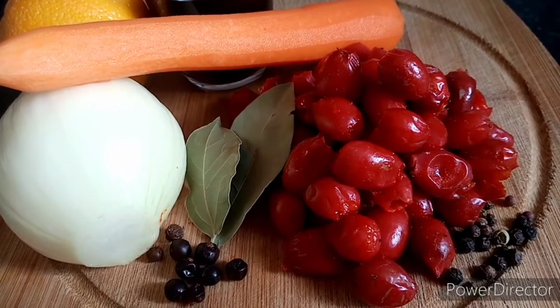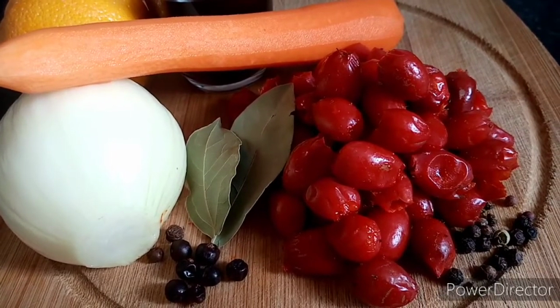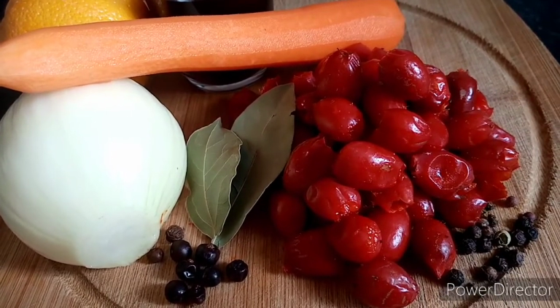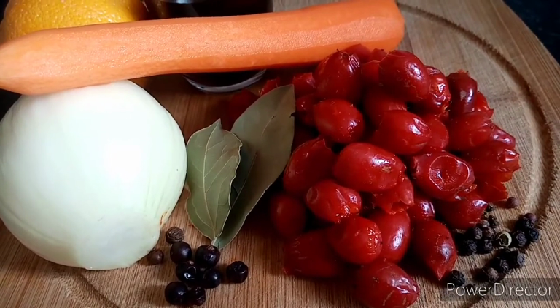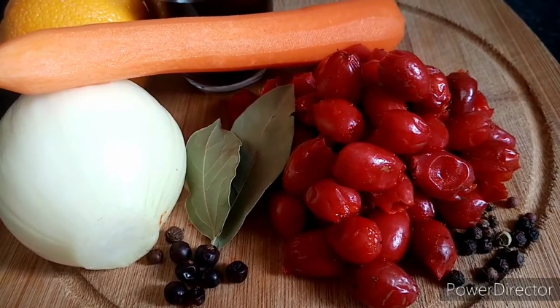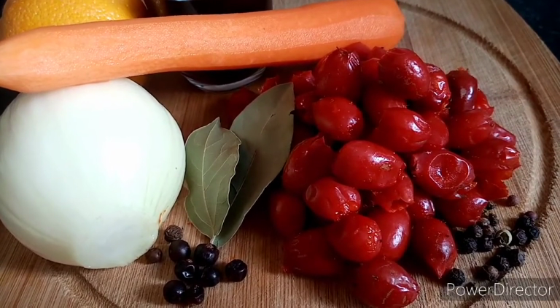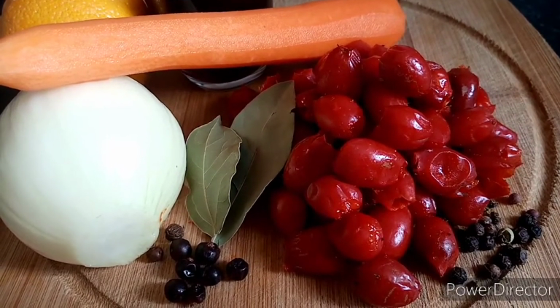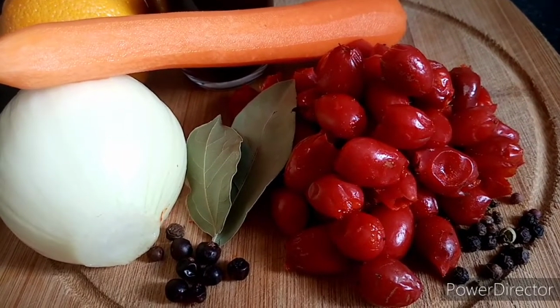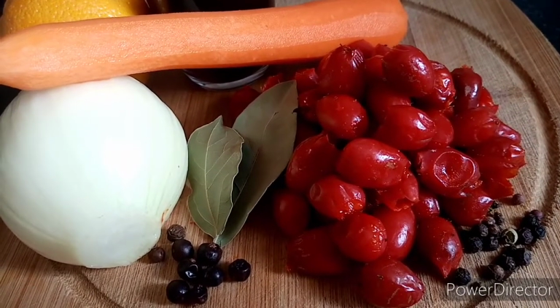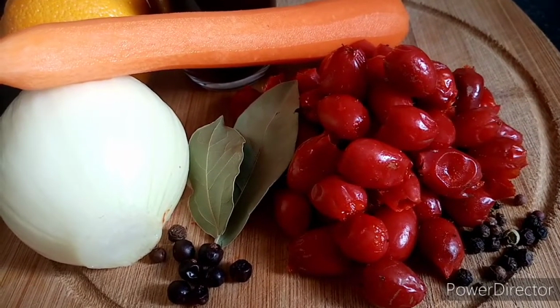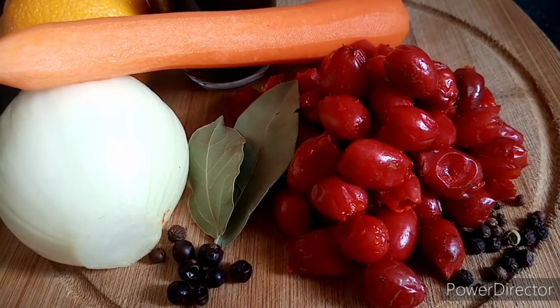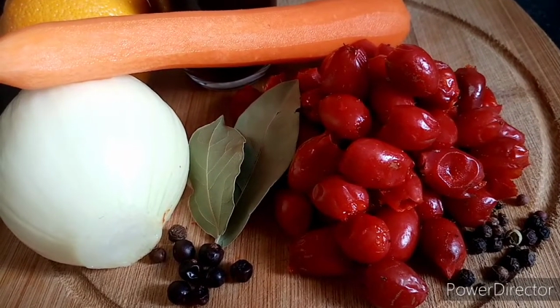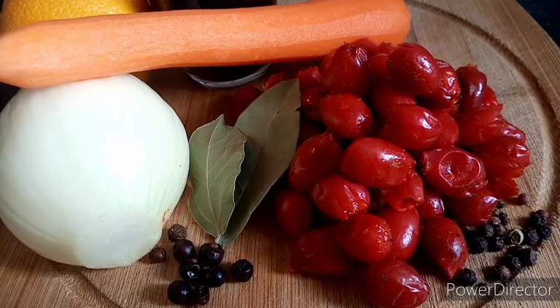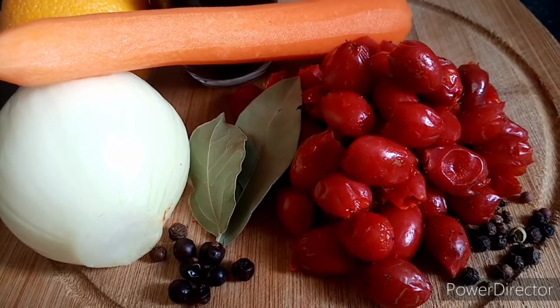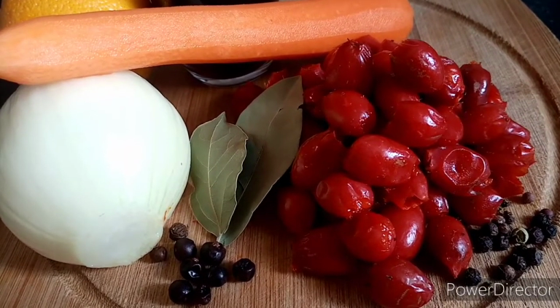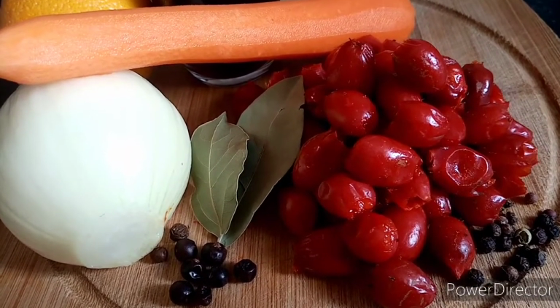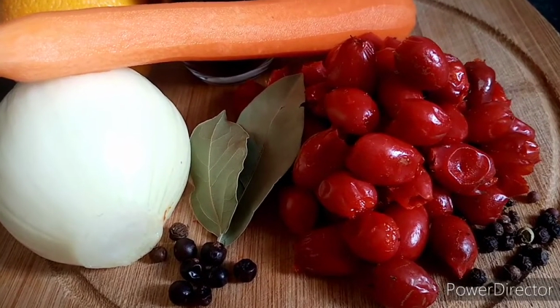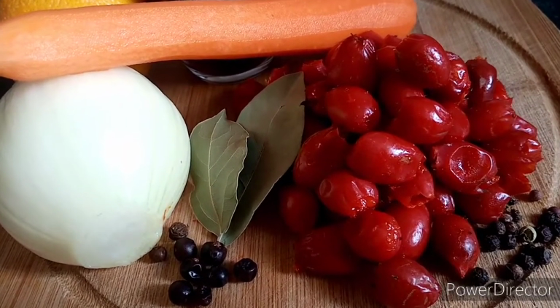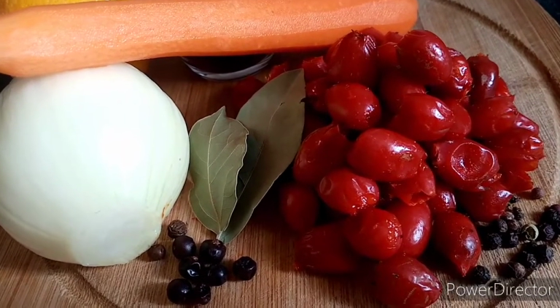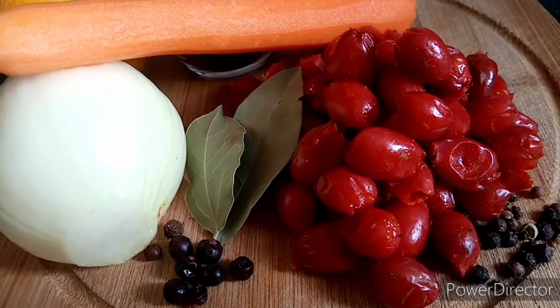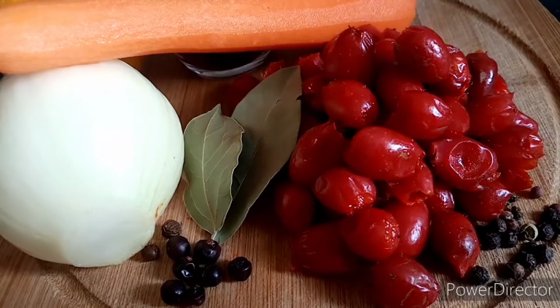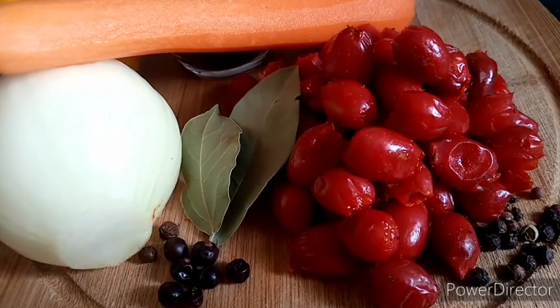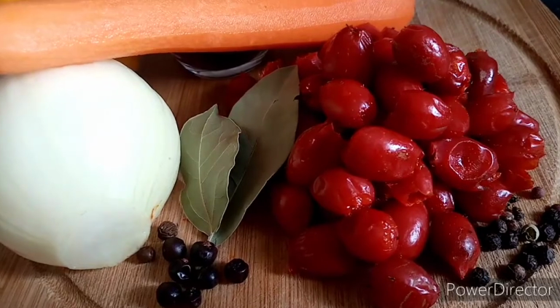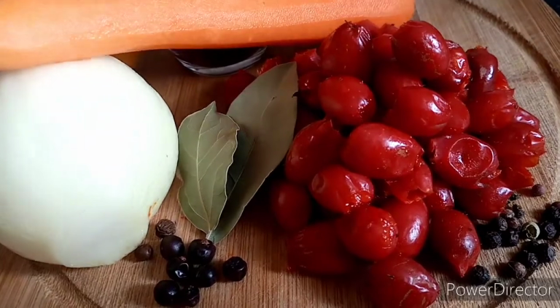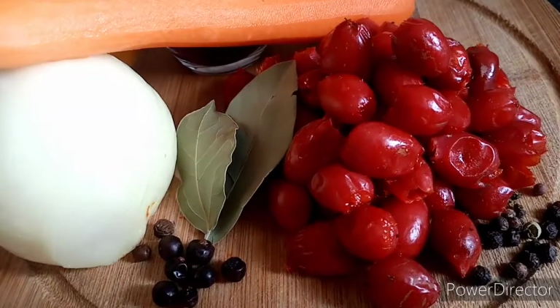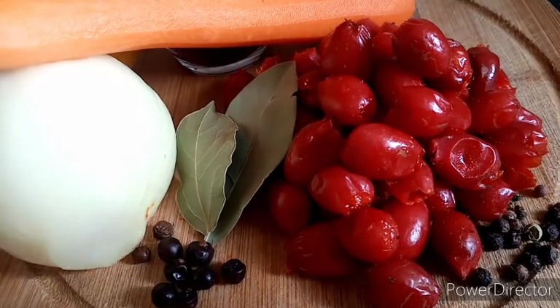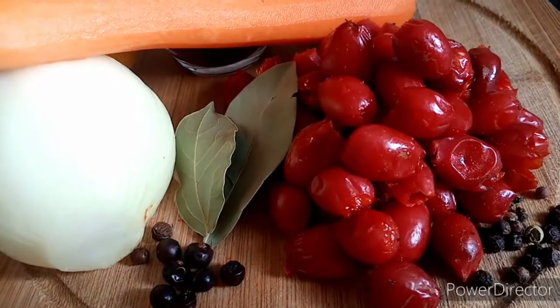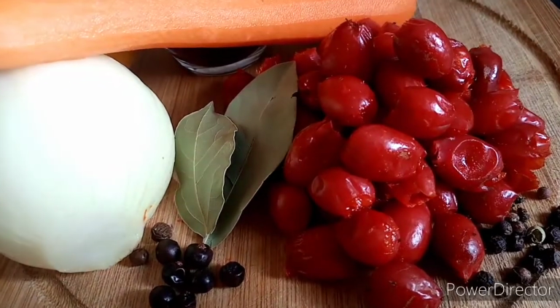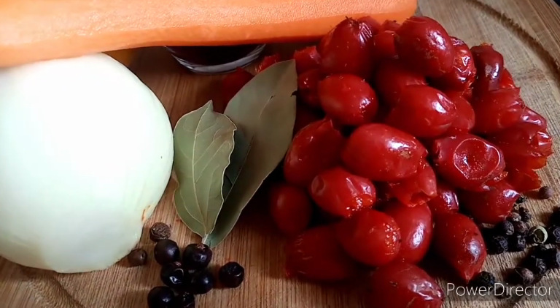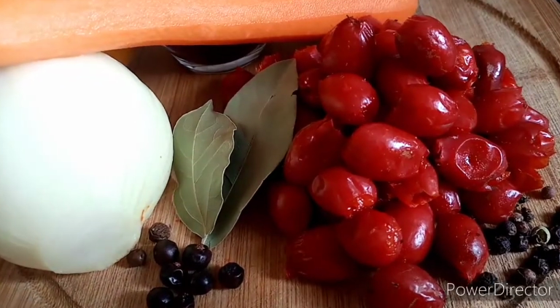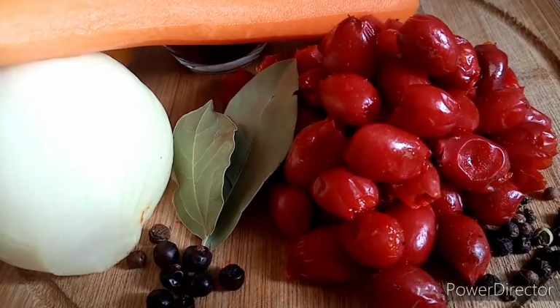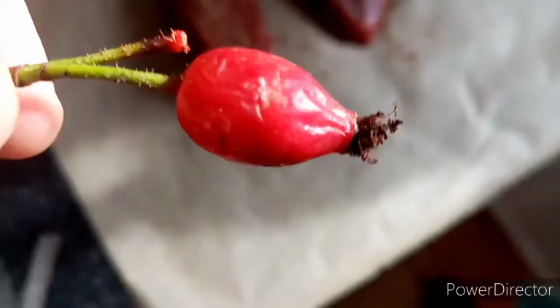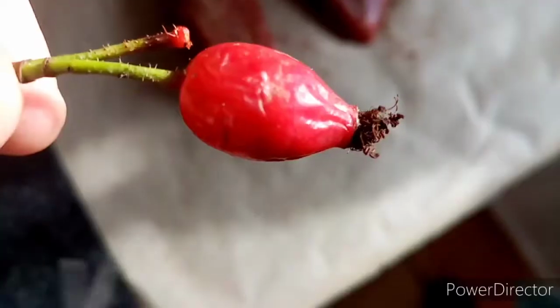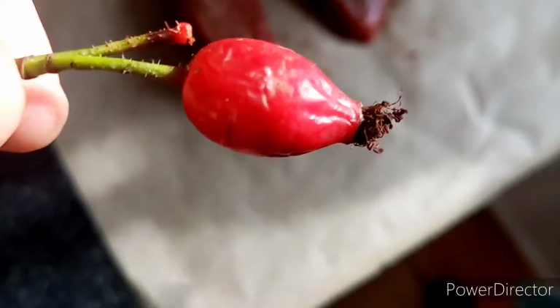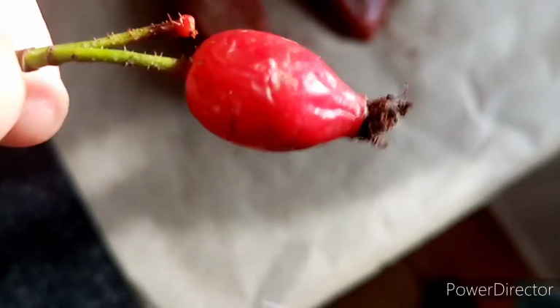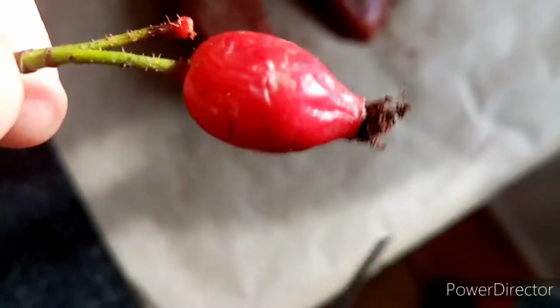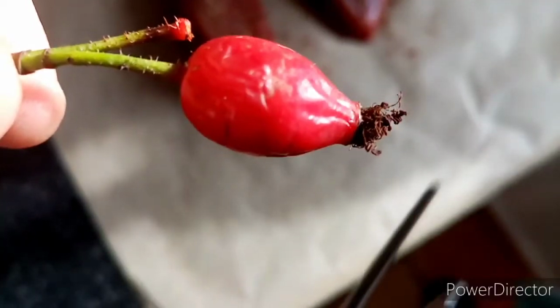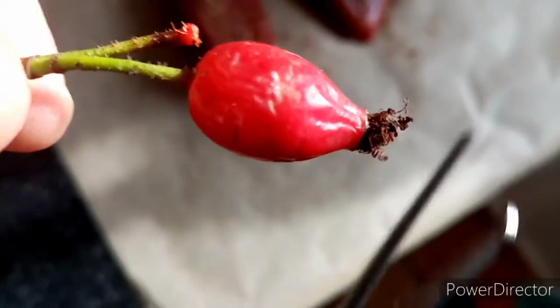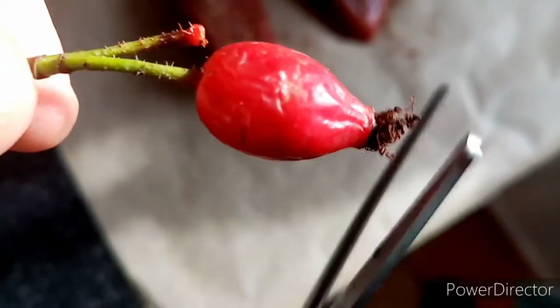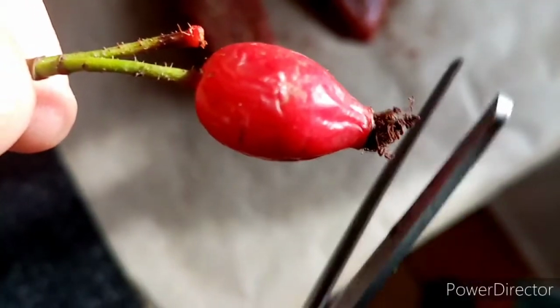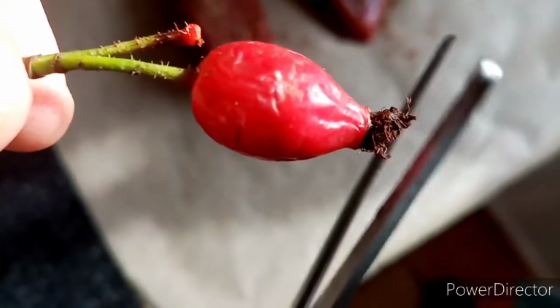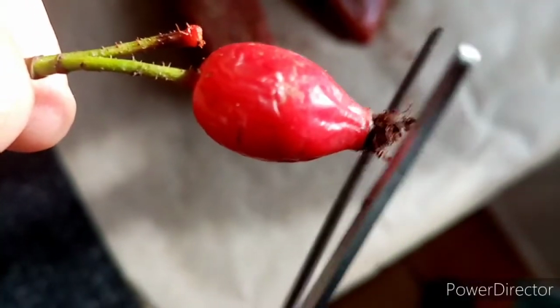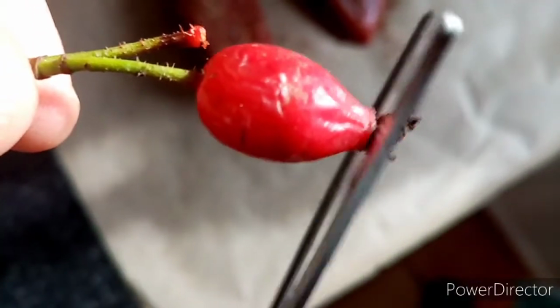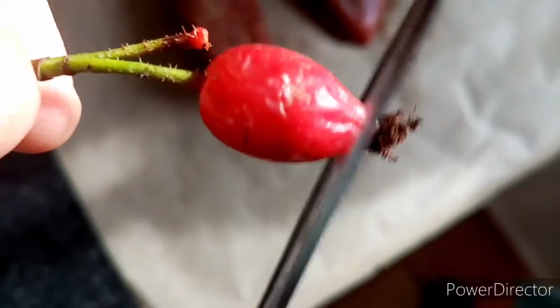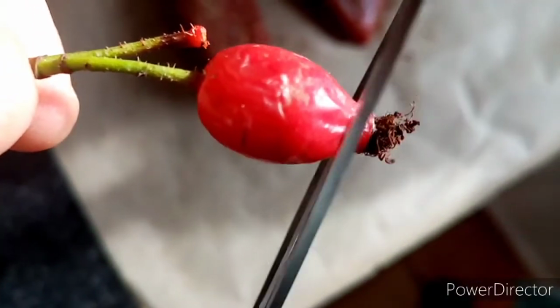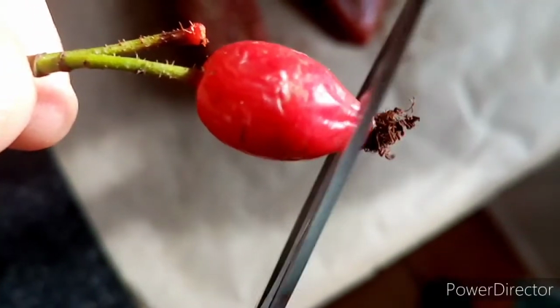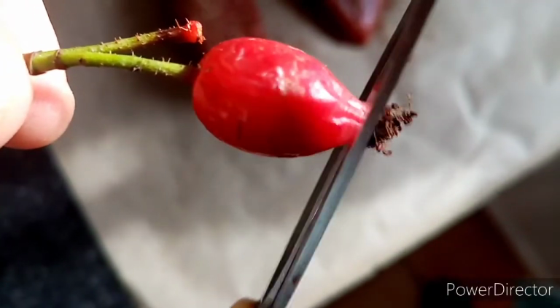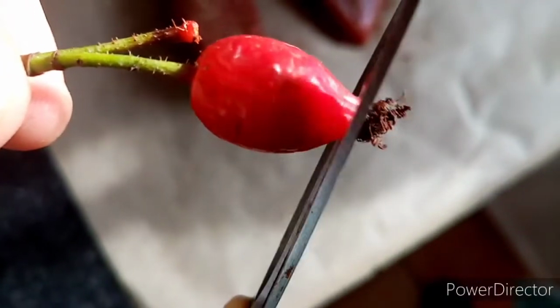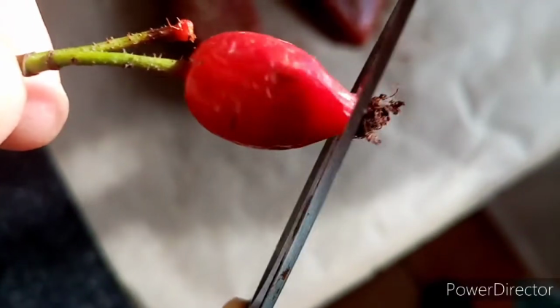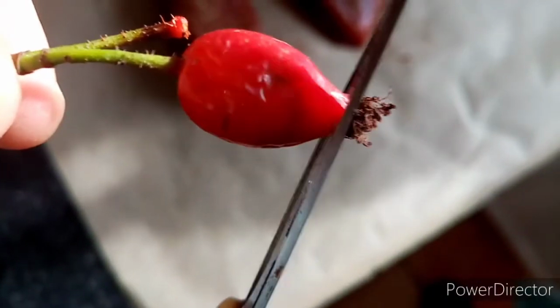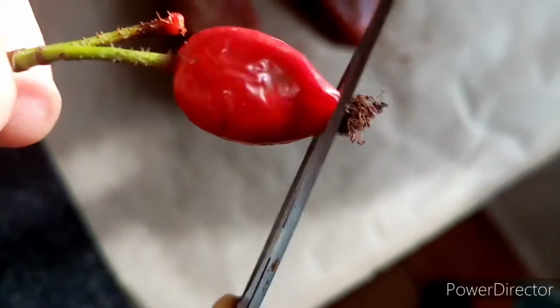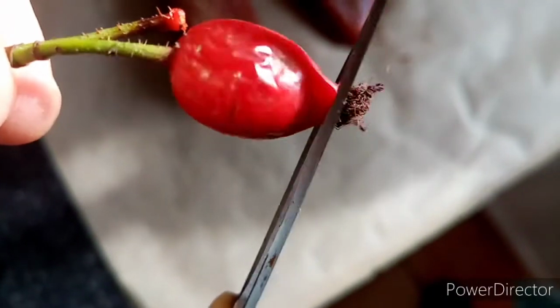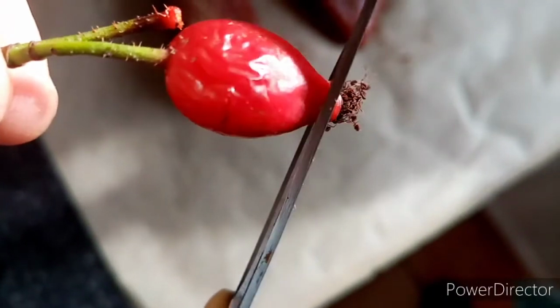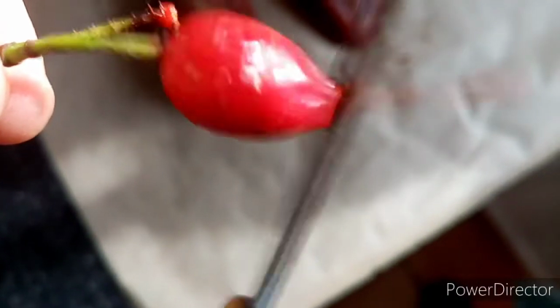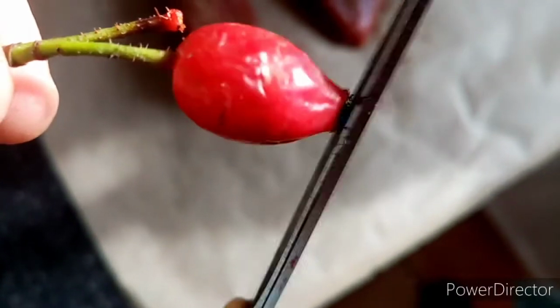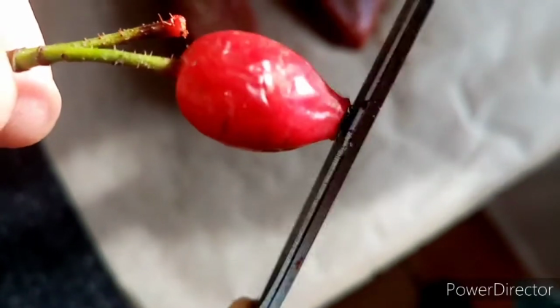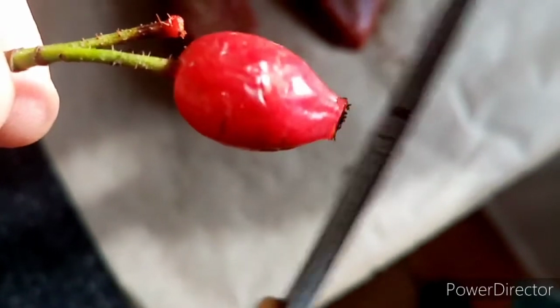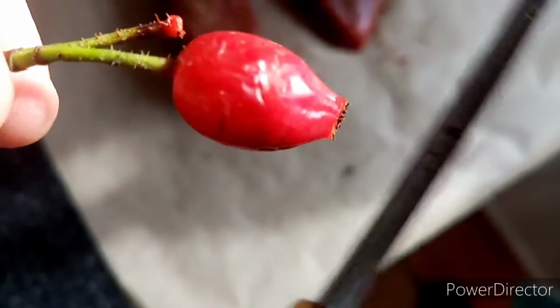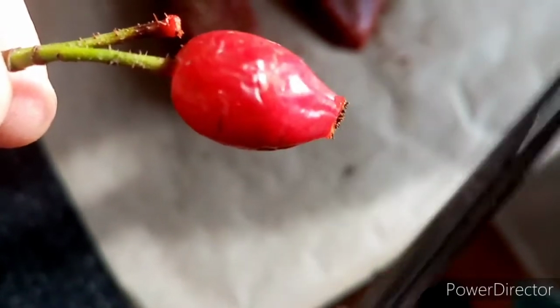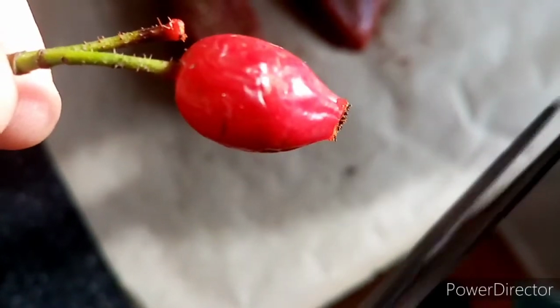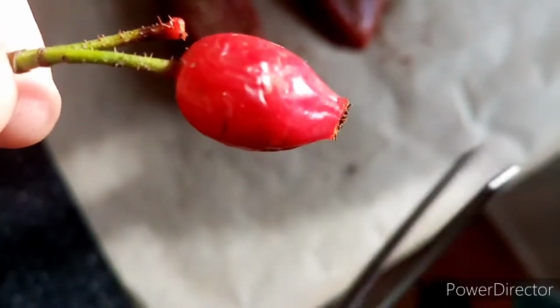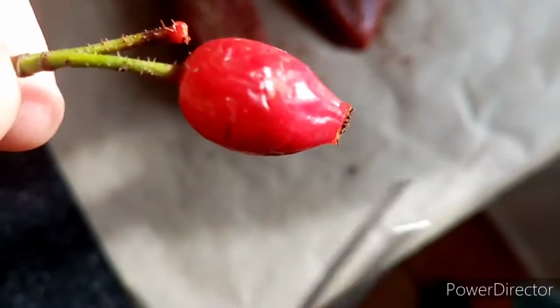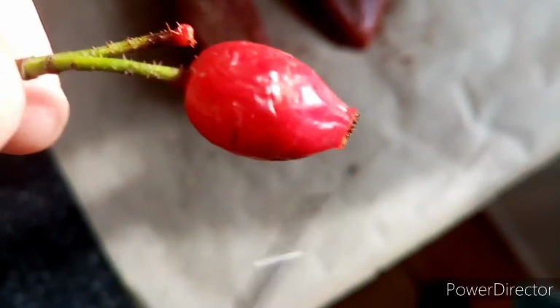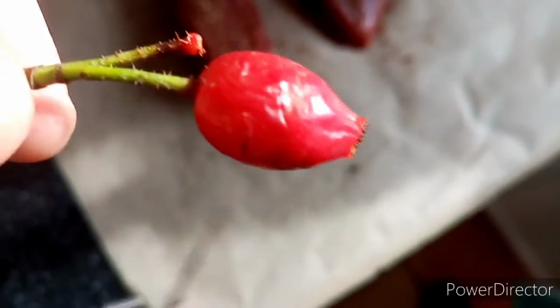Before cooking, you want to clean the berries like this. Cut the tops and stems by scissors.